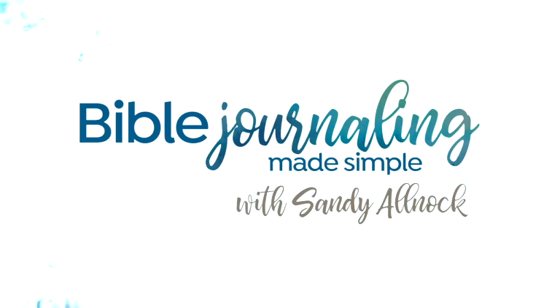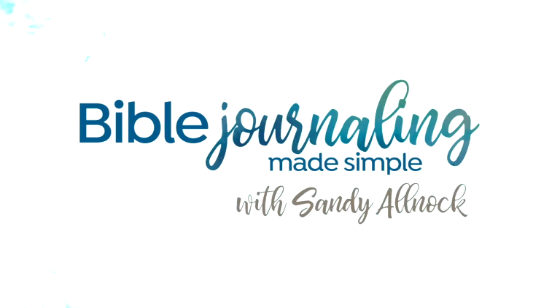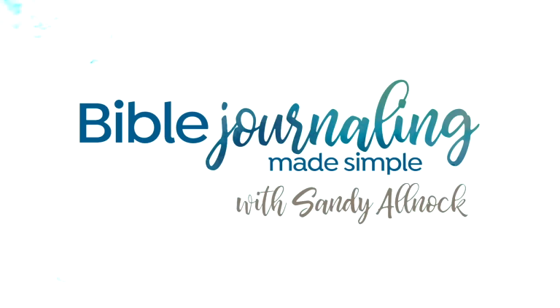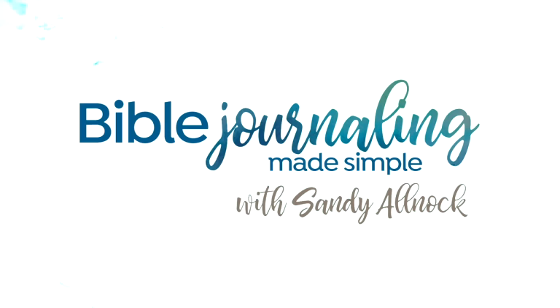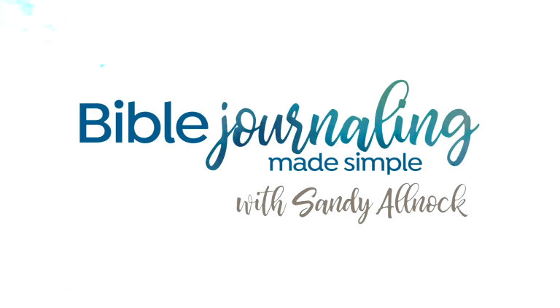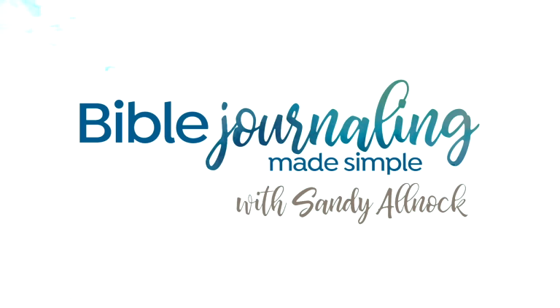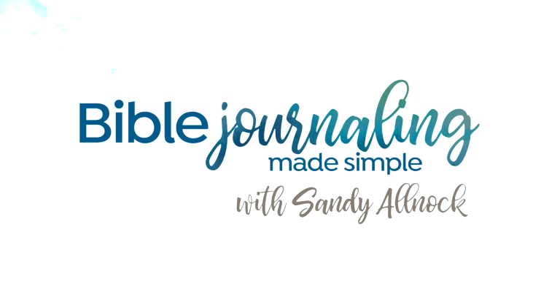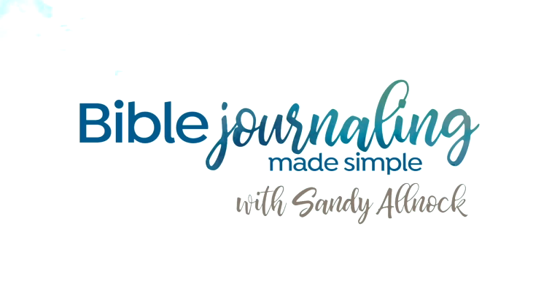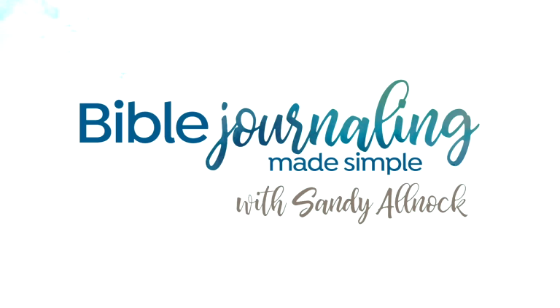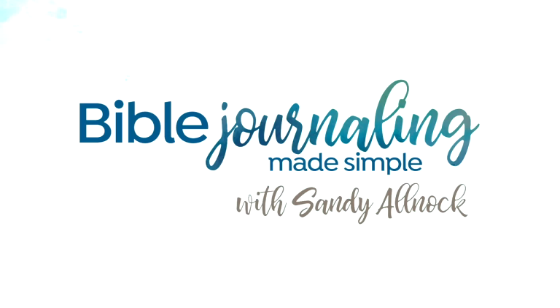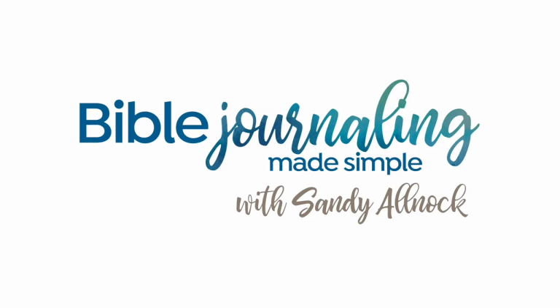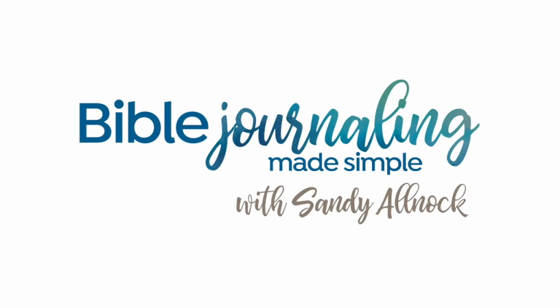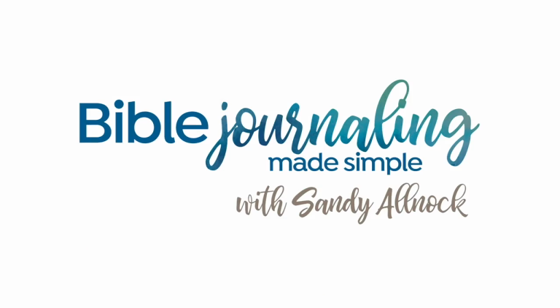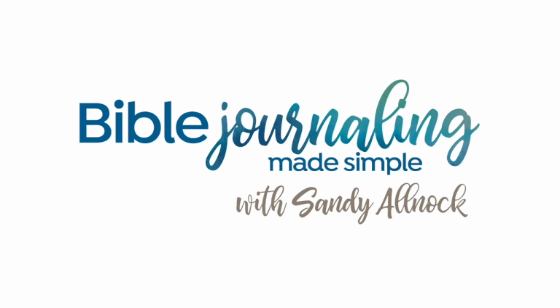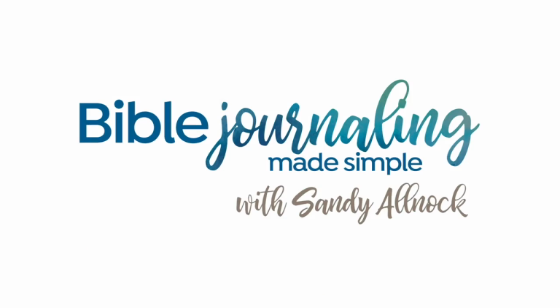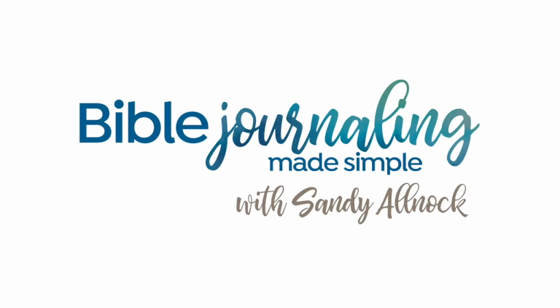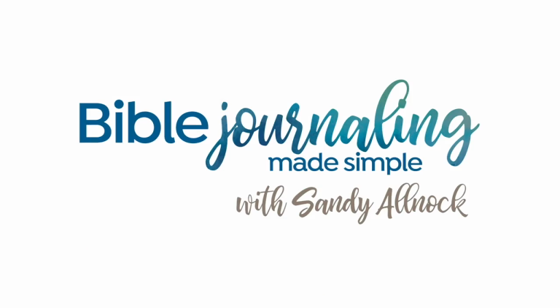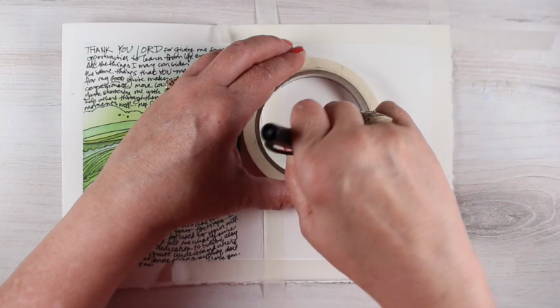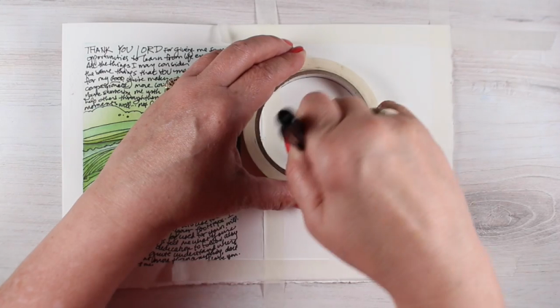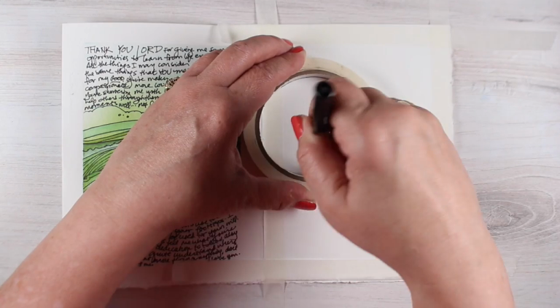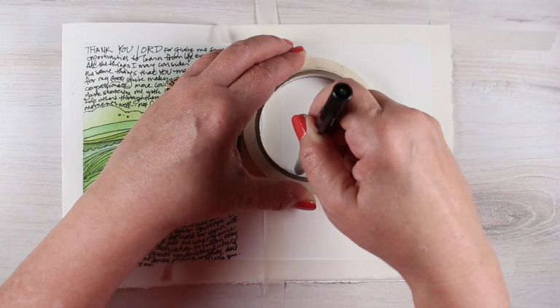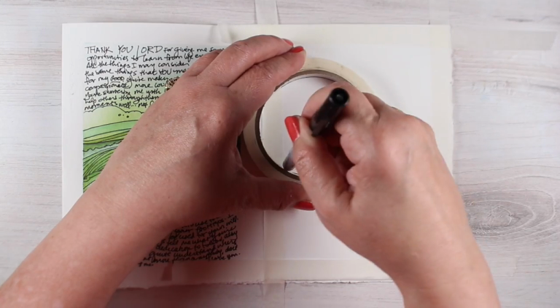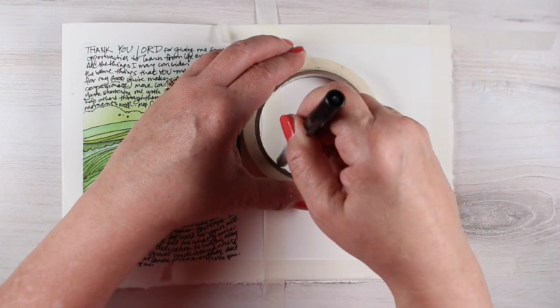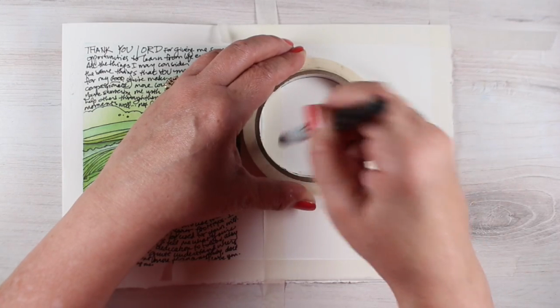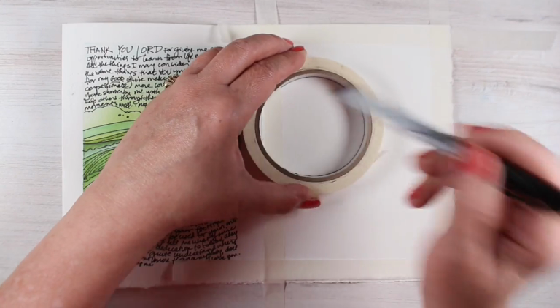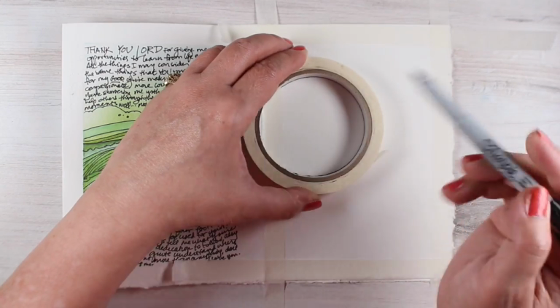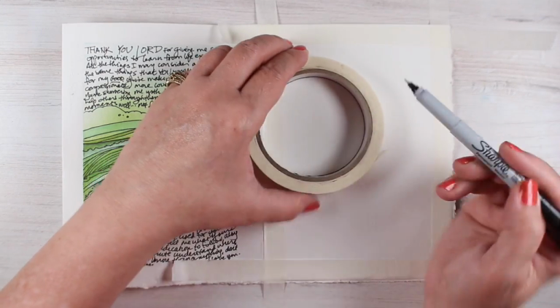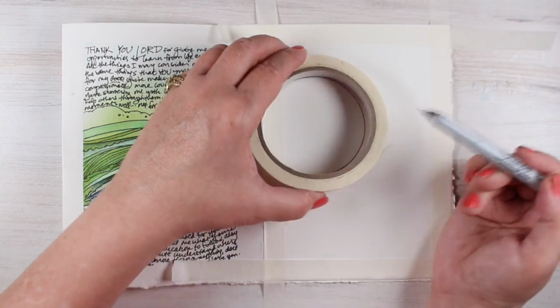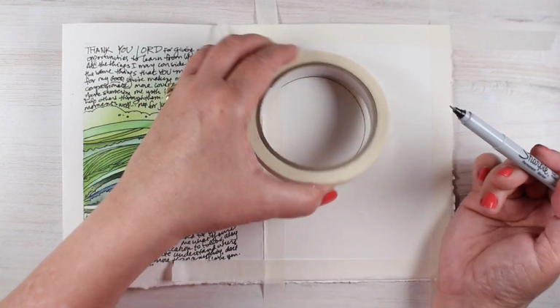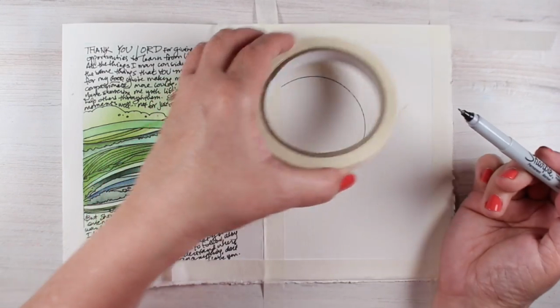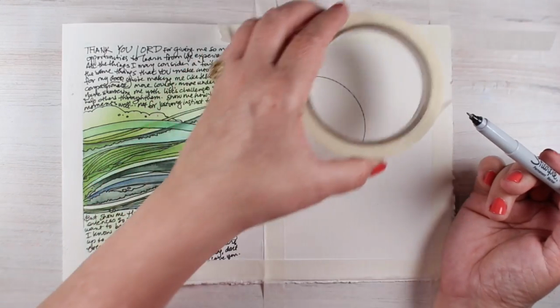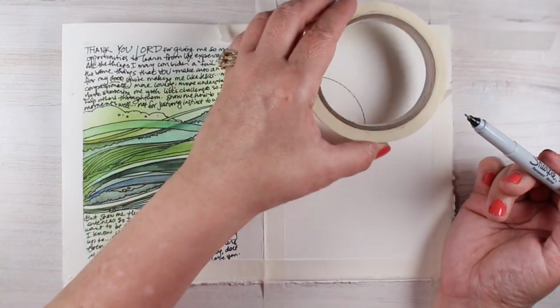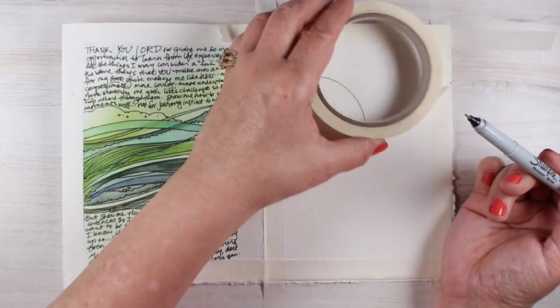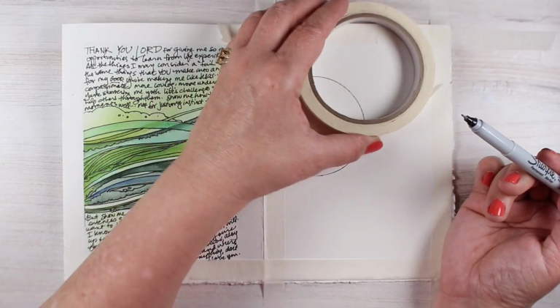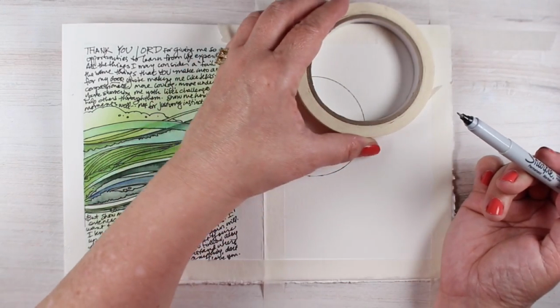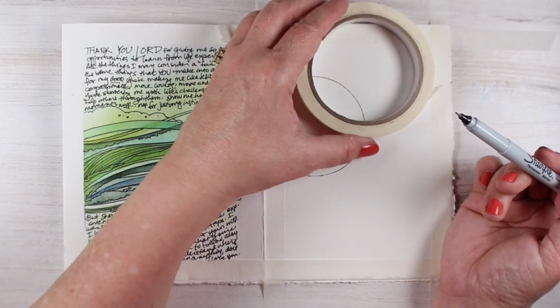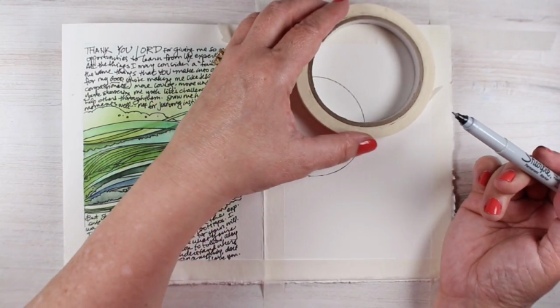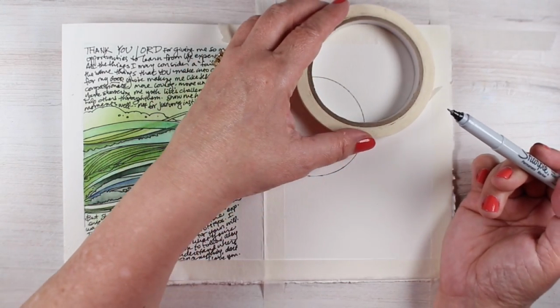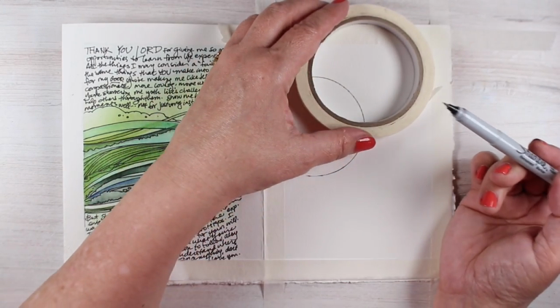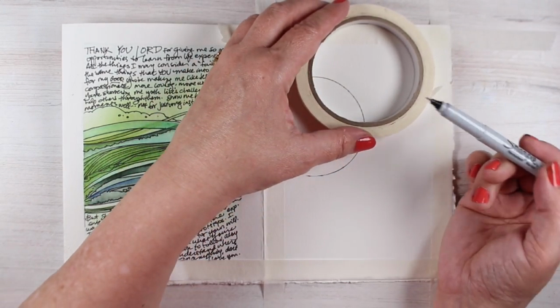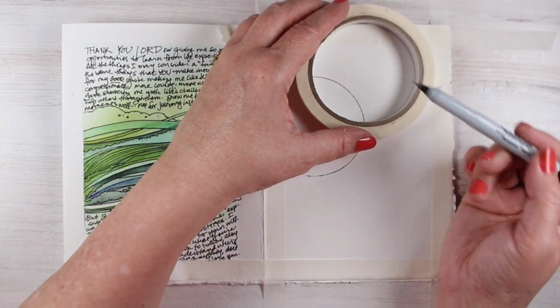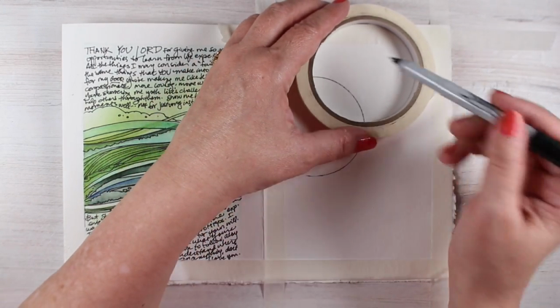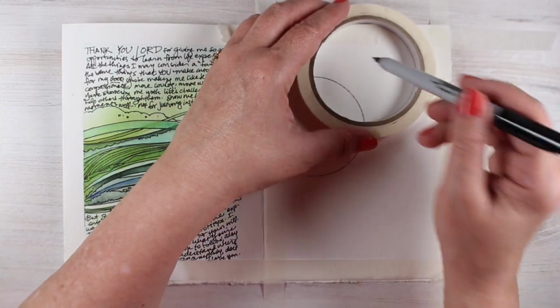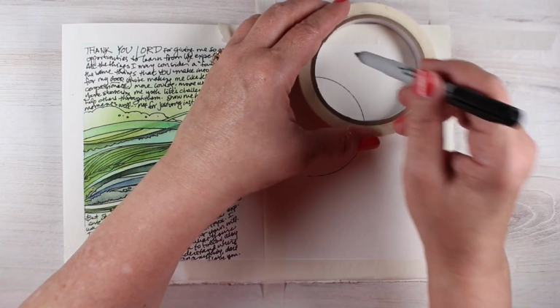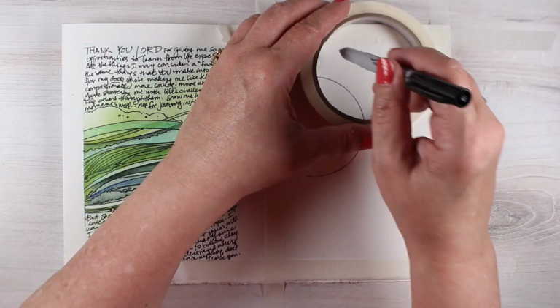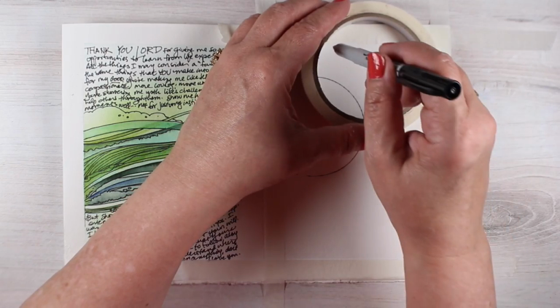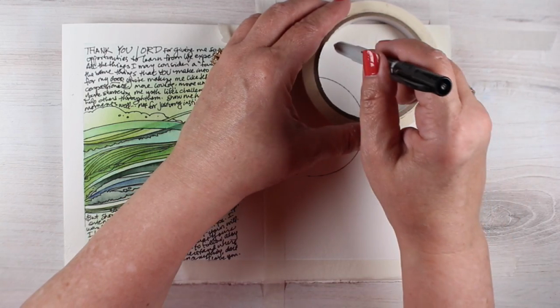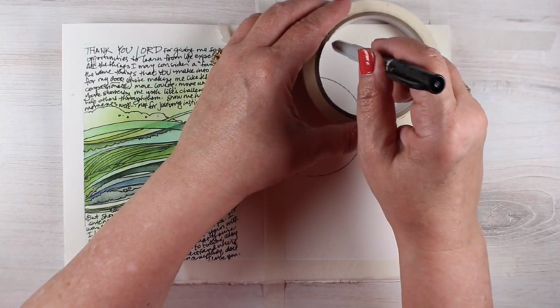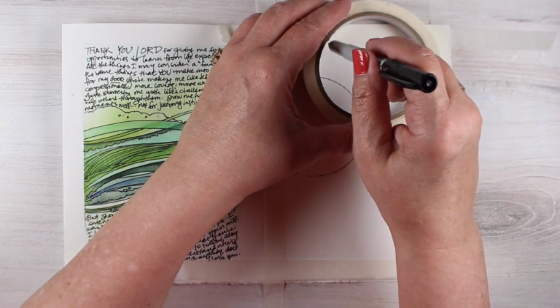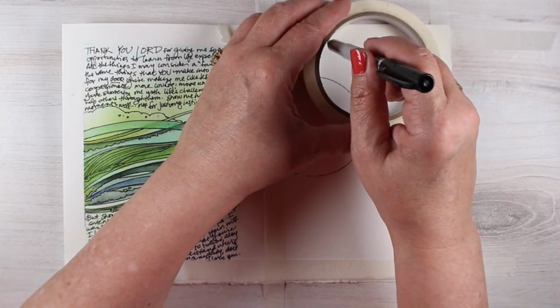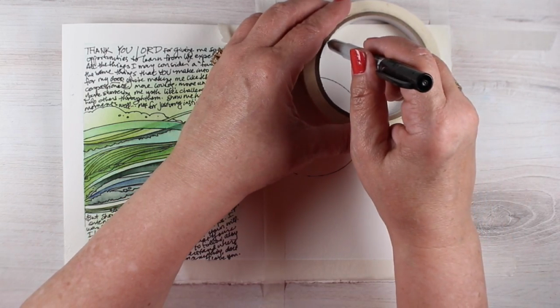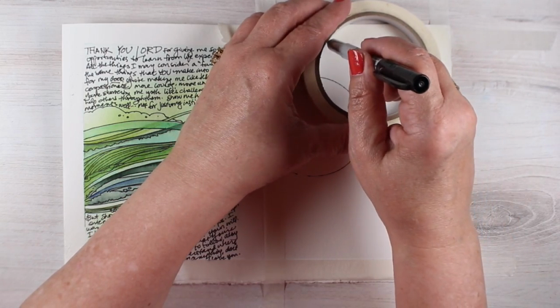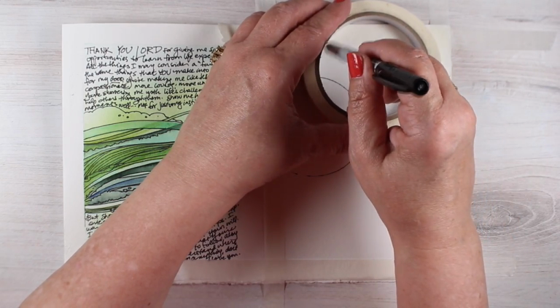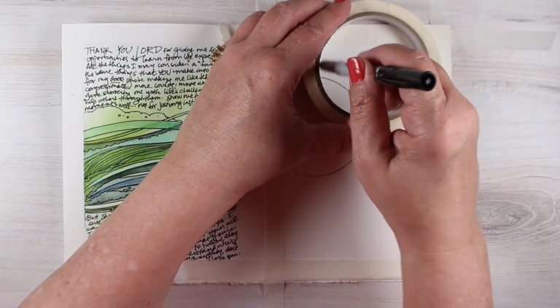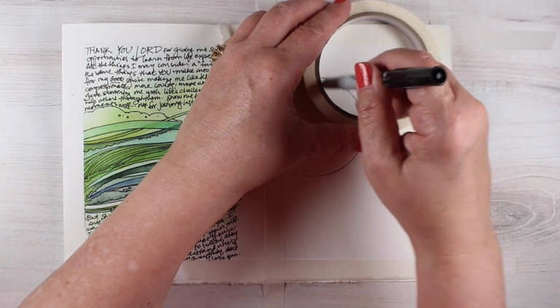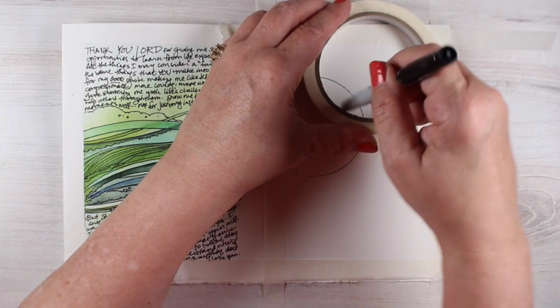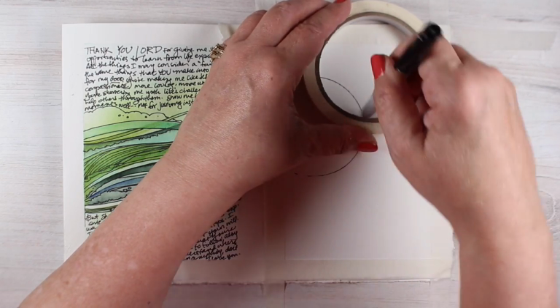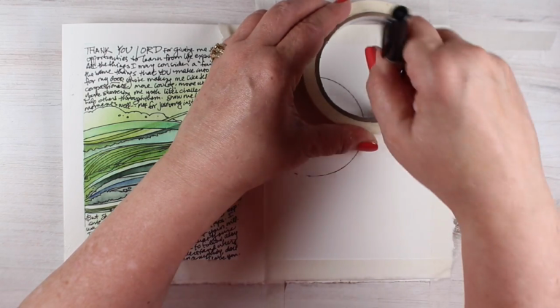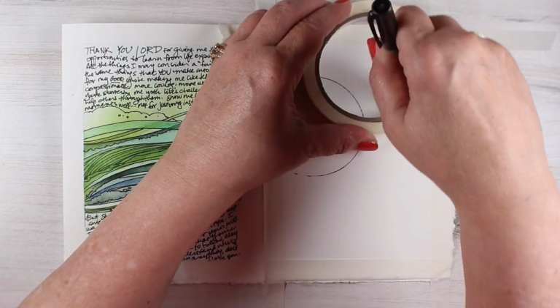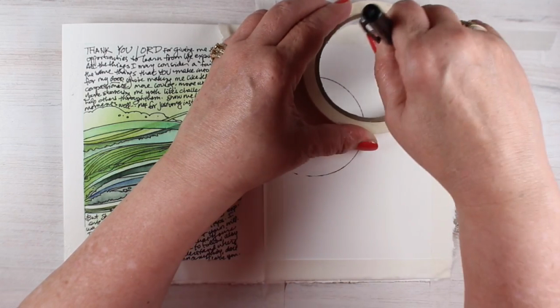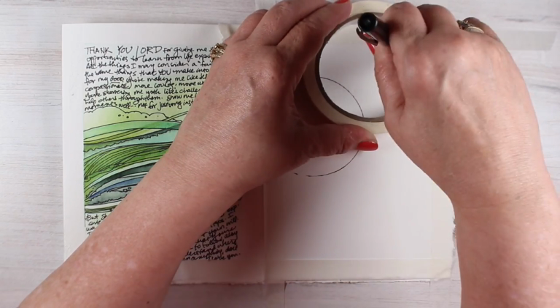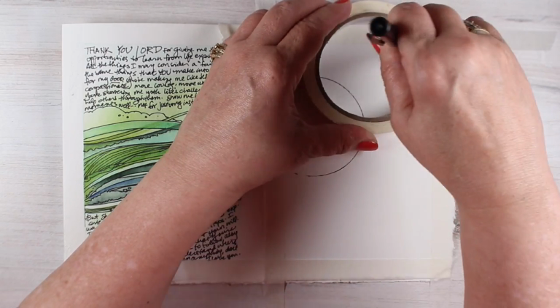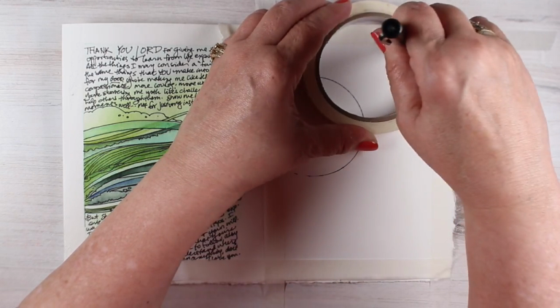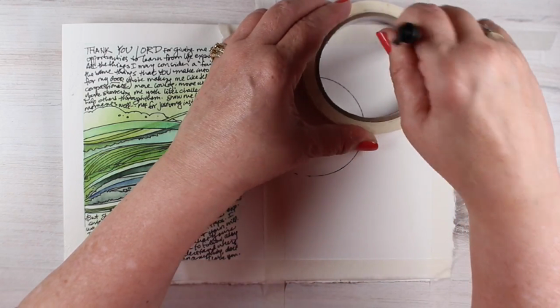Hi there, I'm Sandy Alnock, artist and Bible journaler, and this is another in the series of the Thank You Journals.